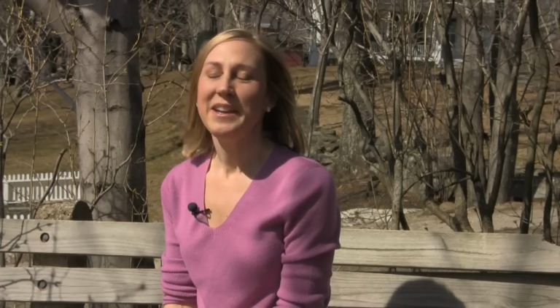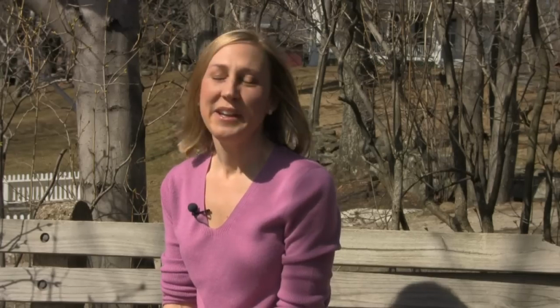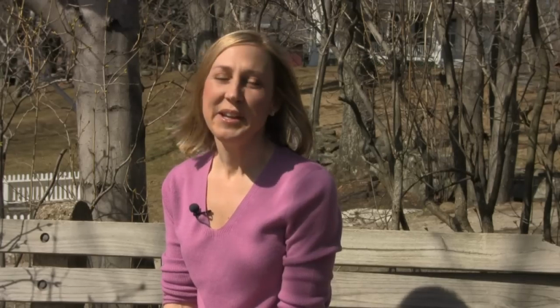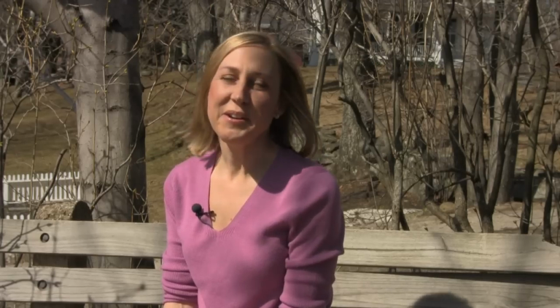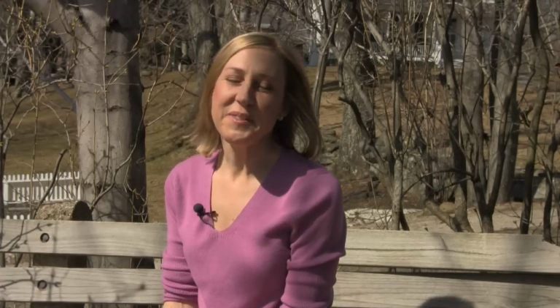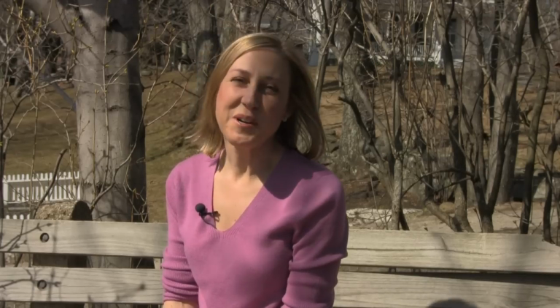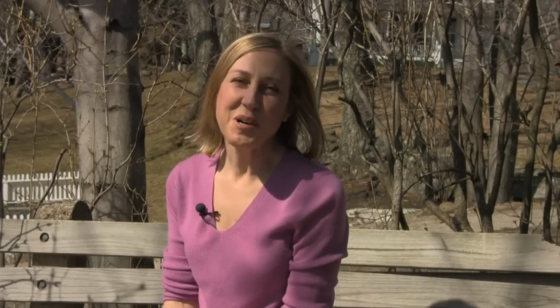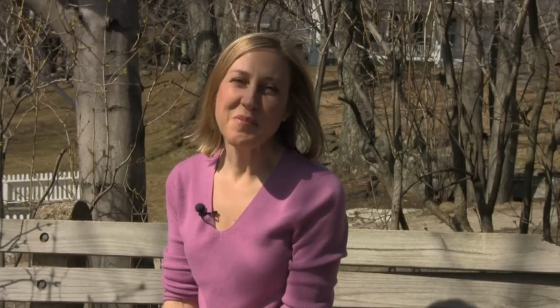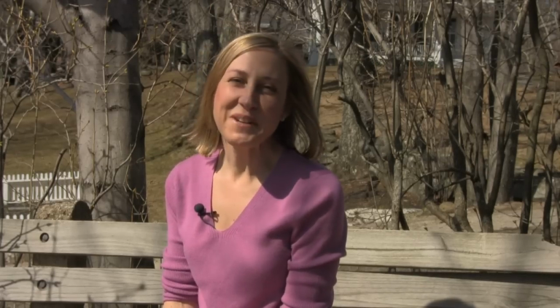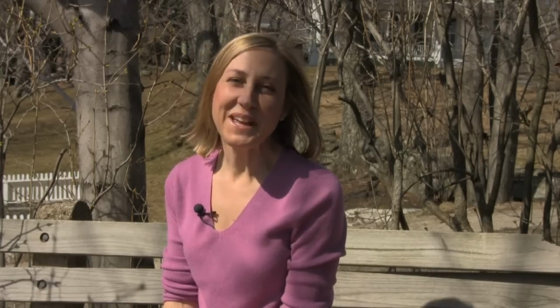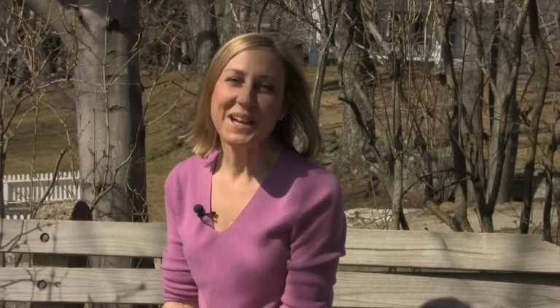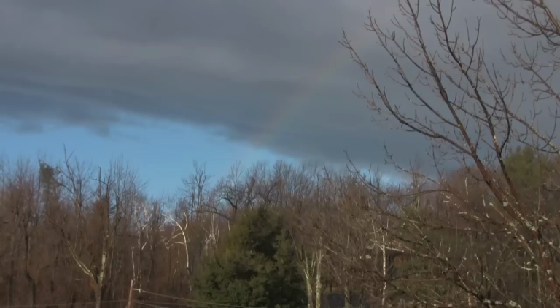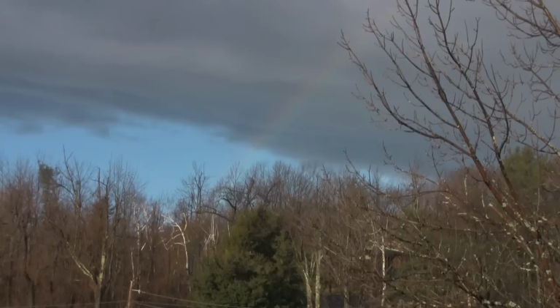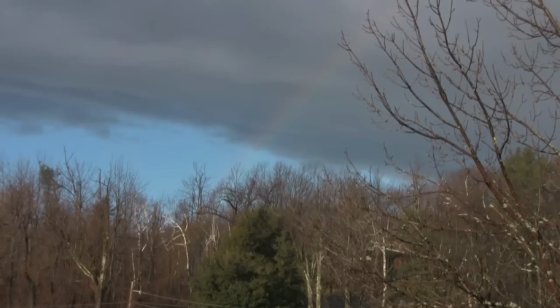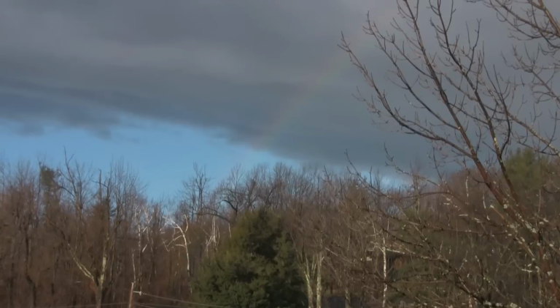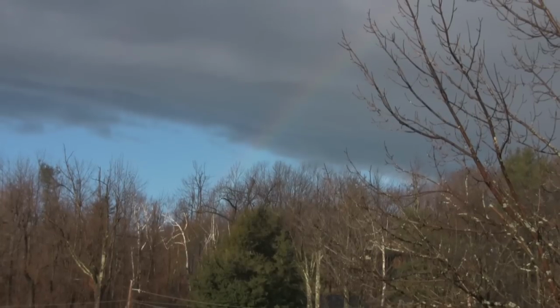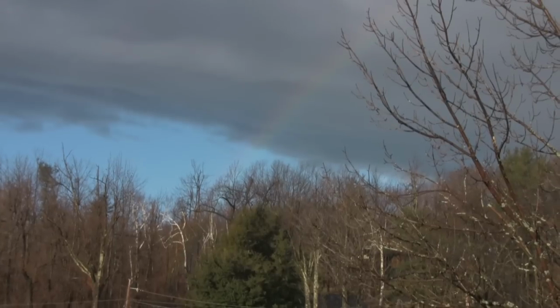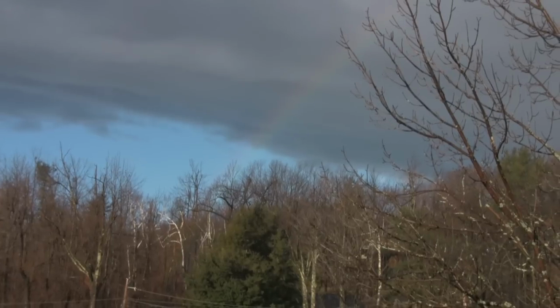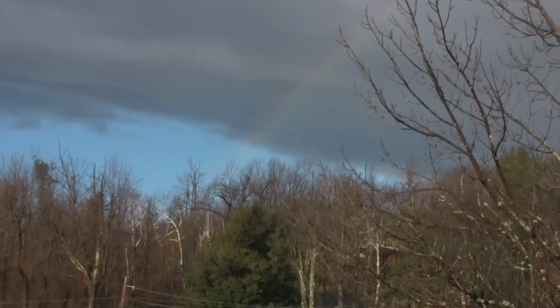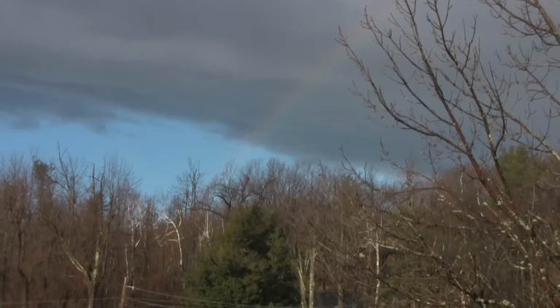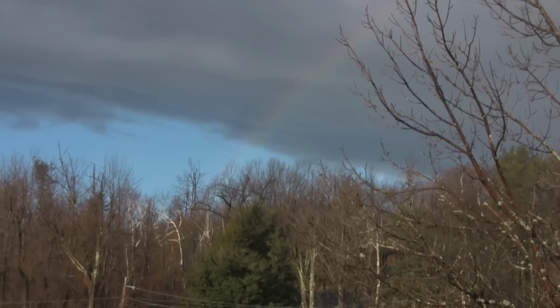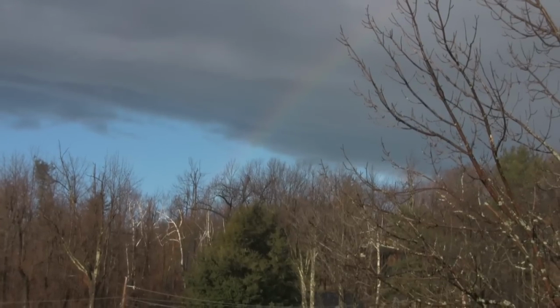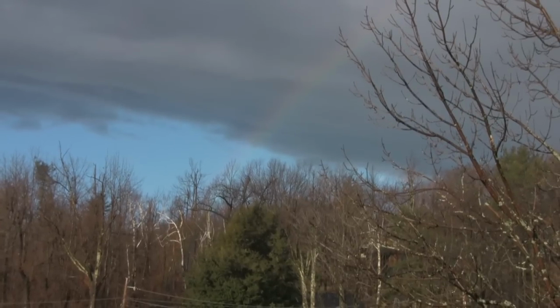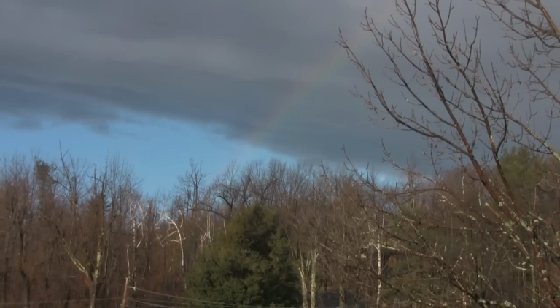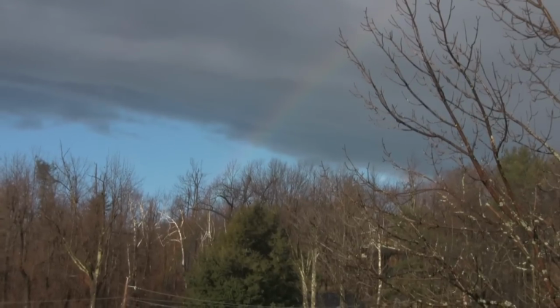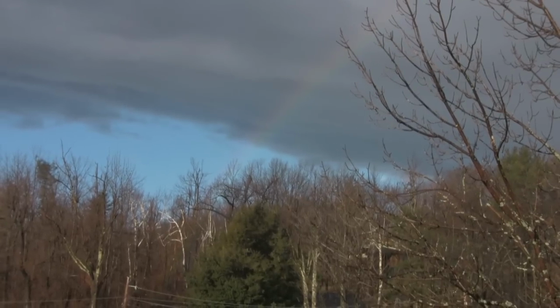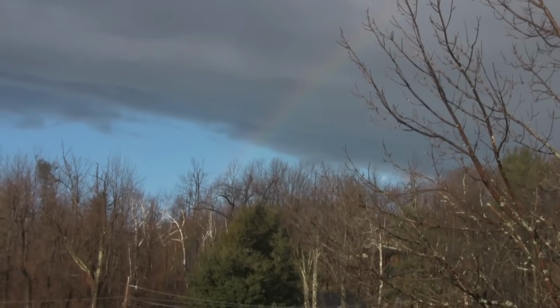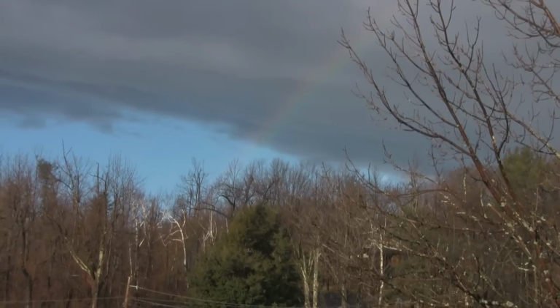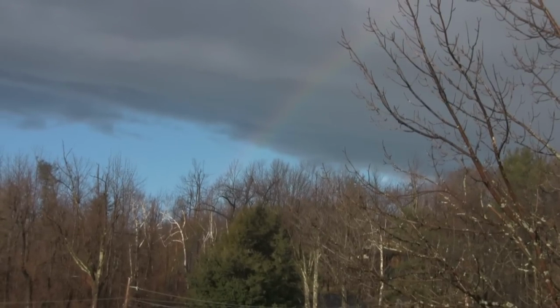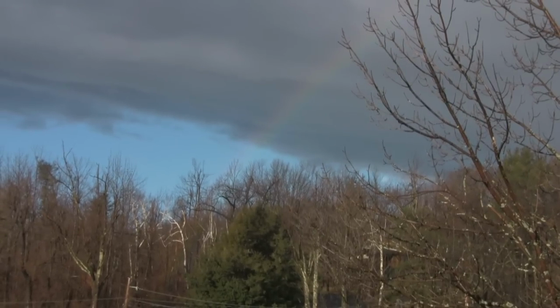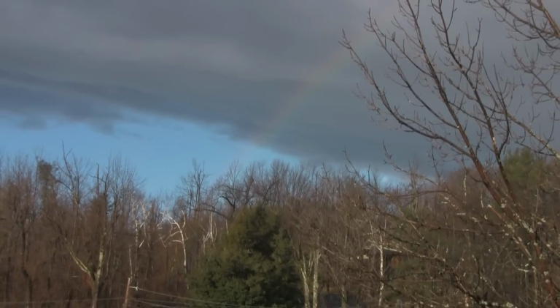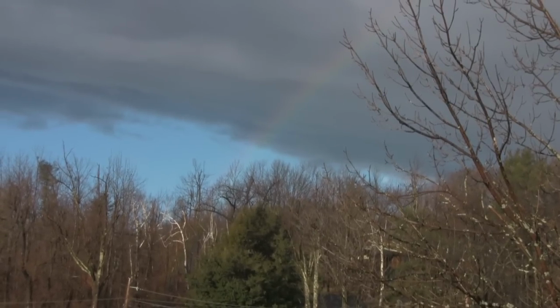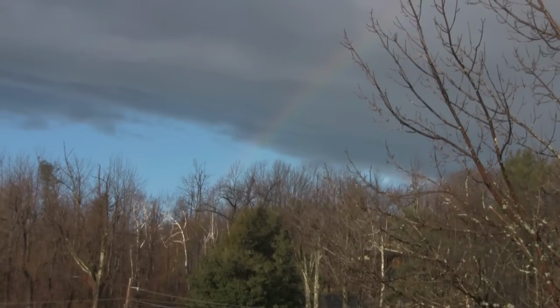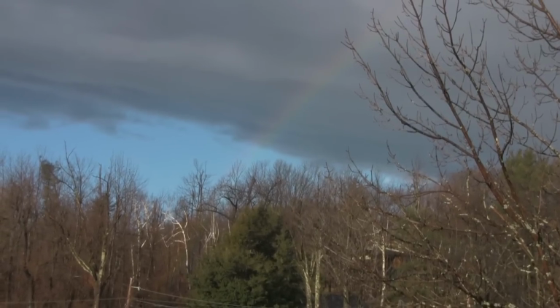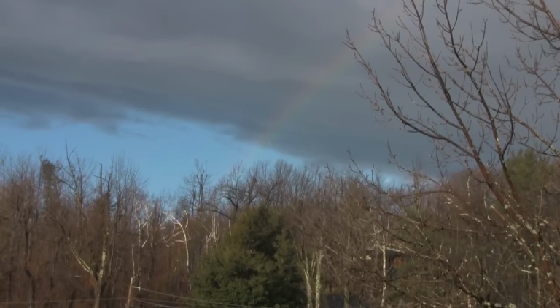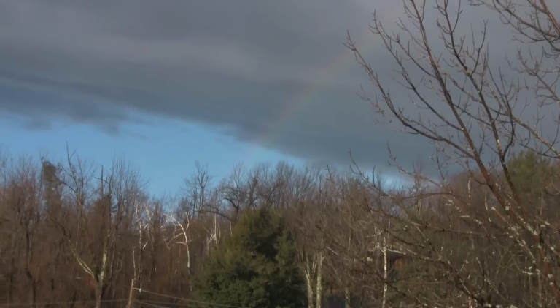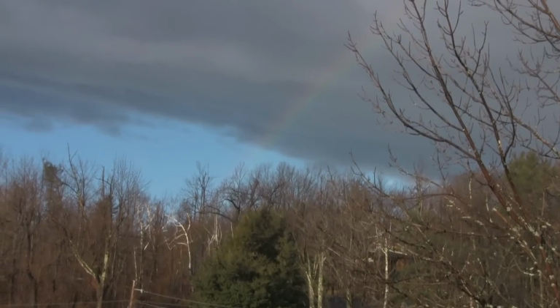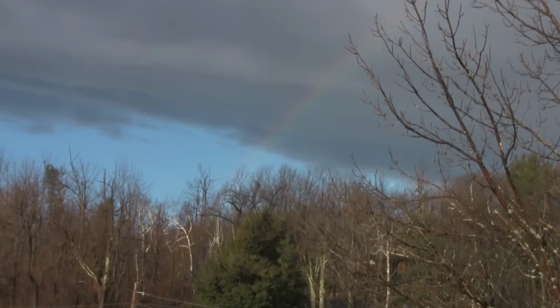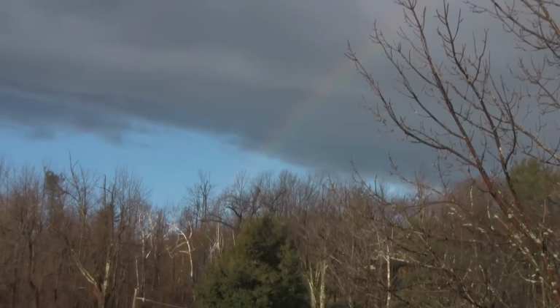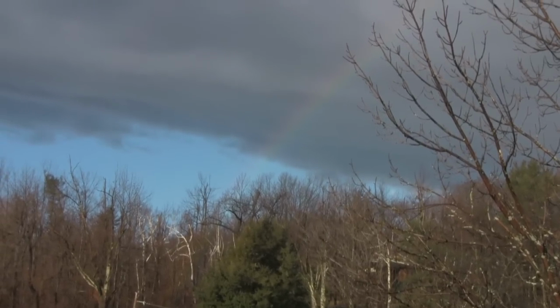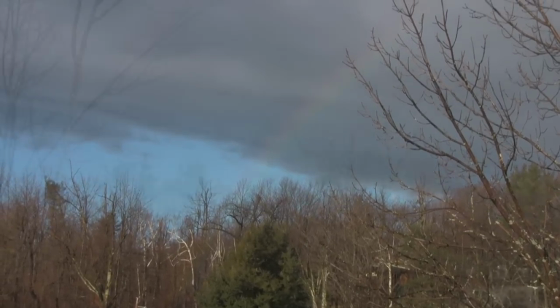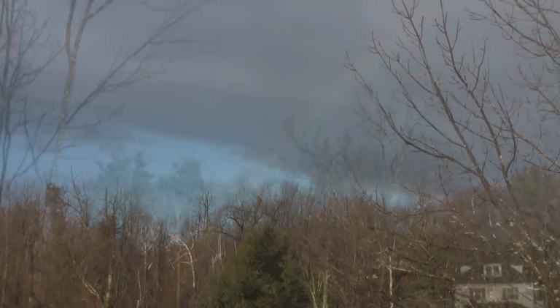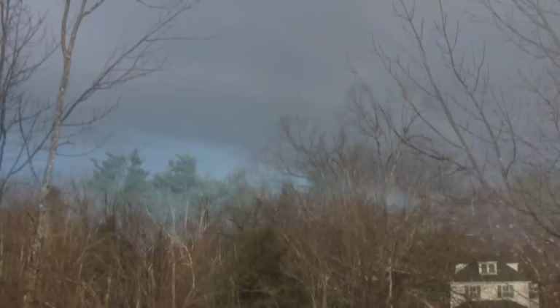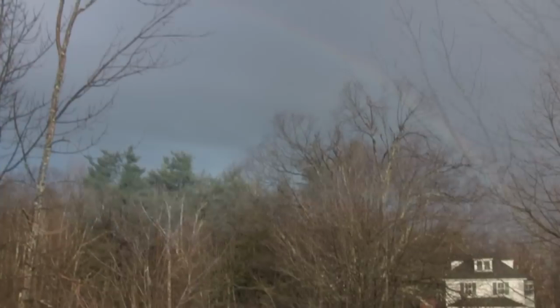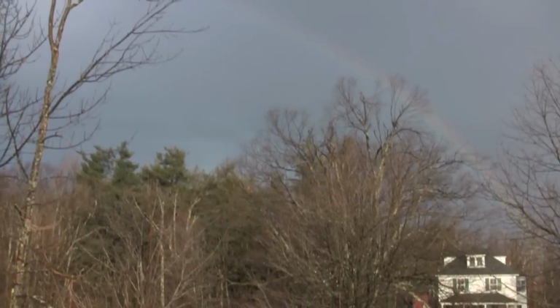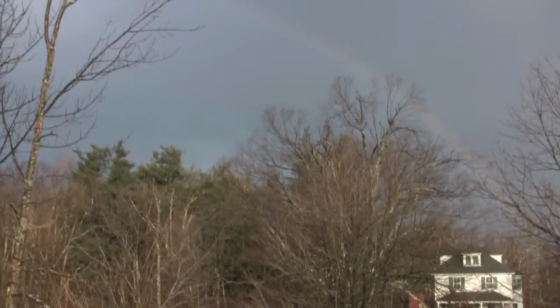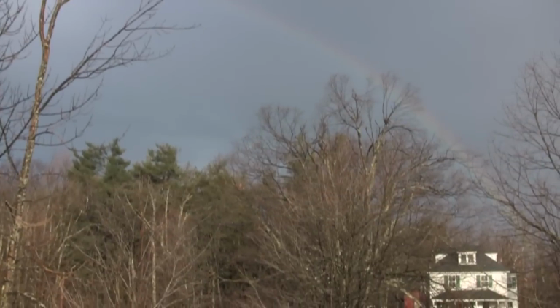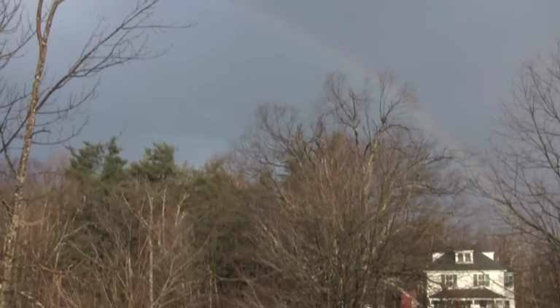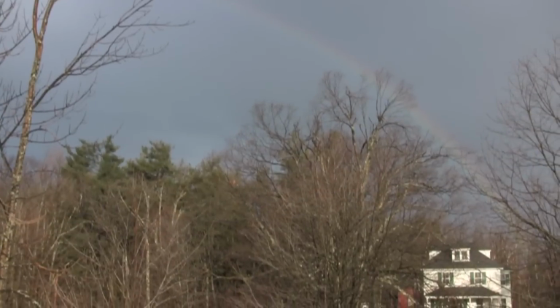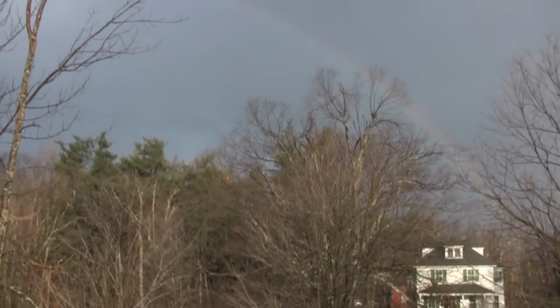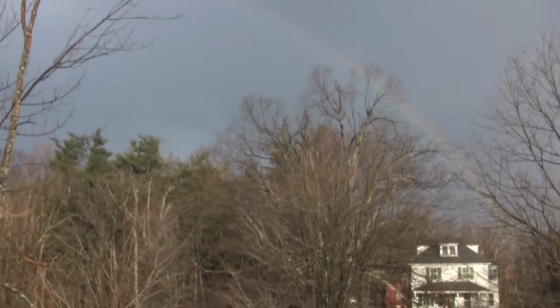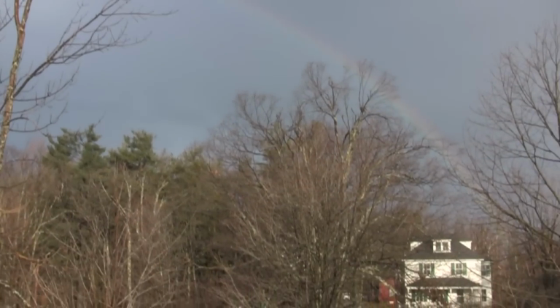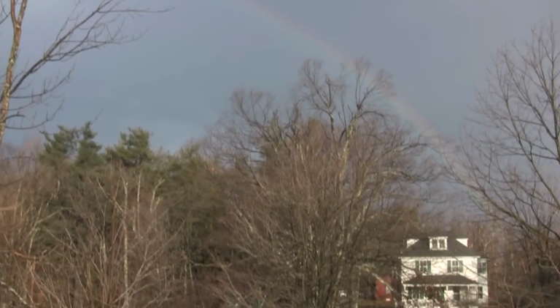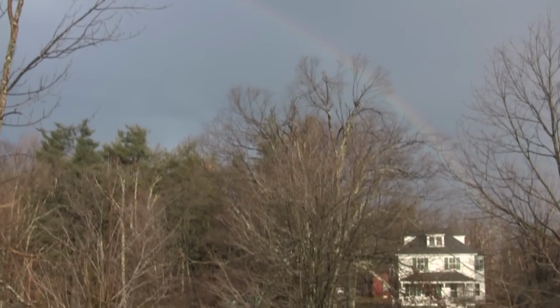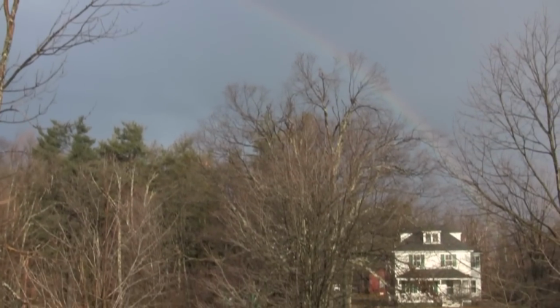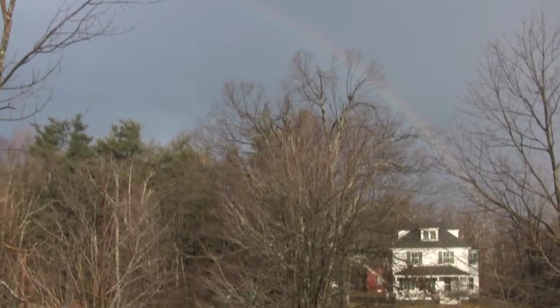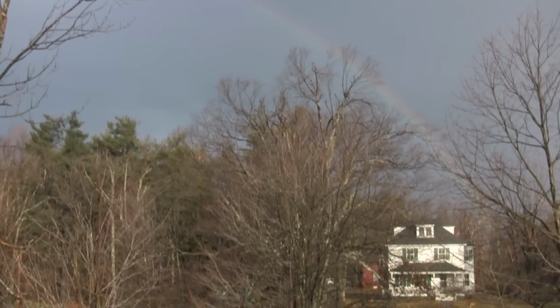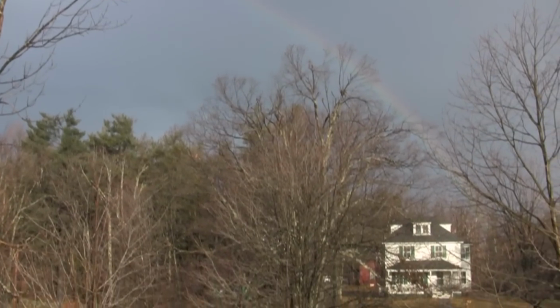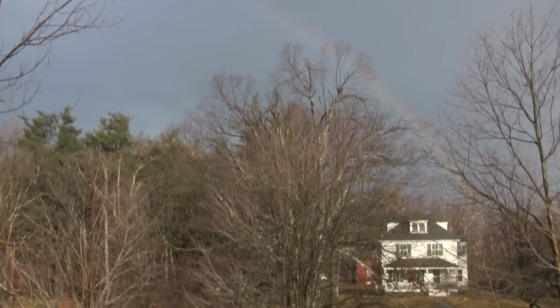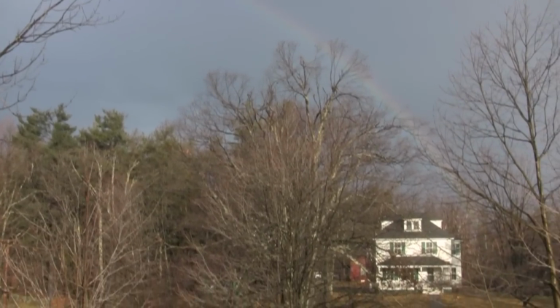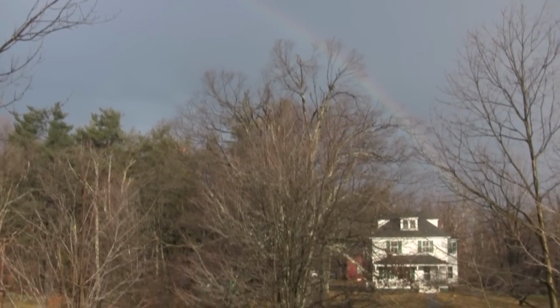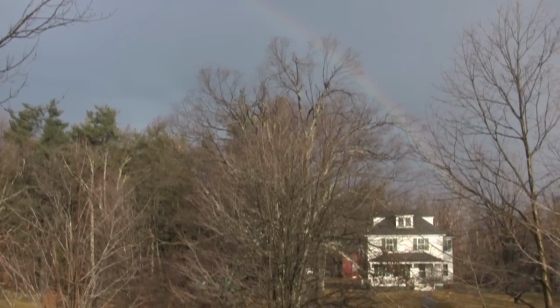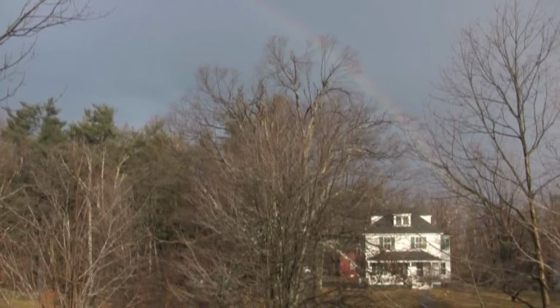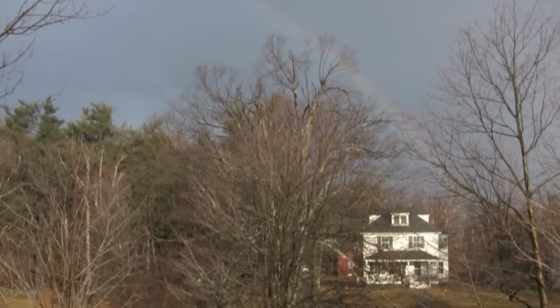Here at the Almanac, we caught a rainbow on film that we'd like to share with you. We hope you enjoy, and we'll see you in May.